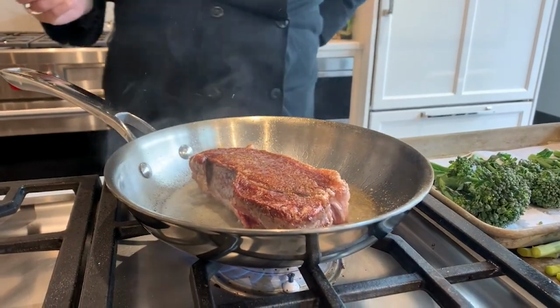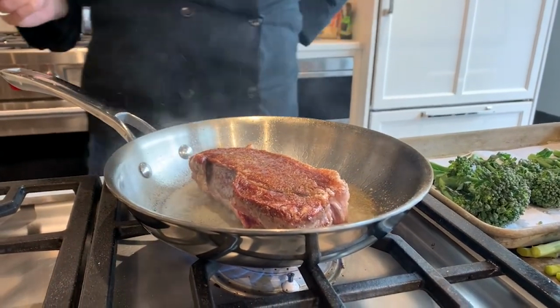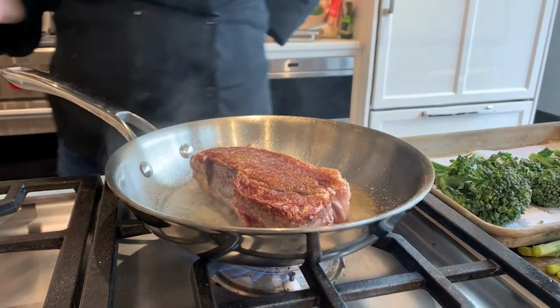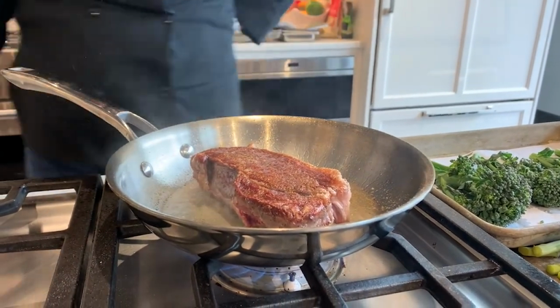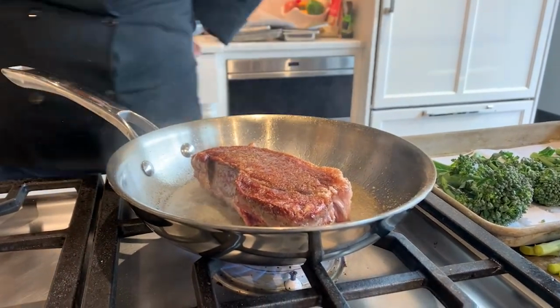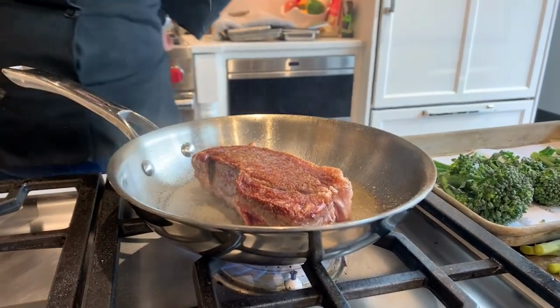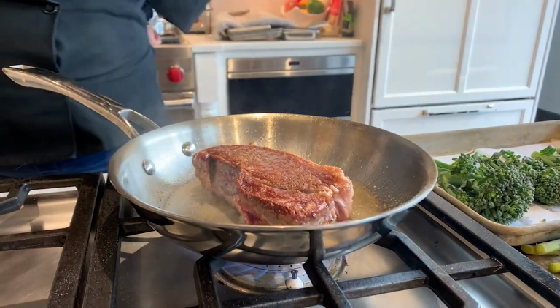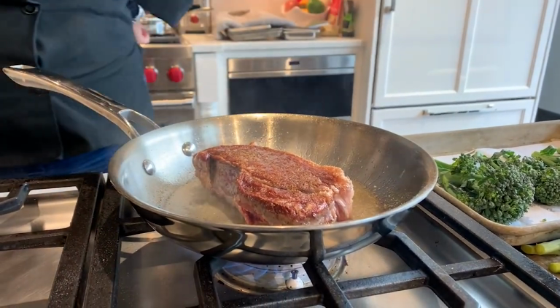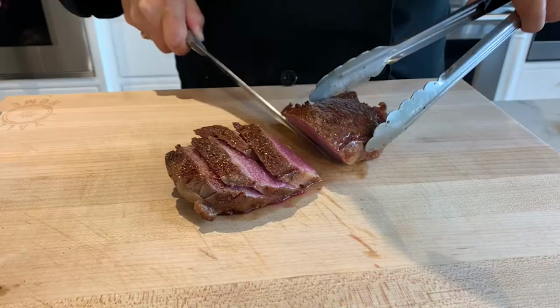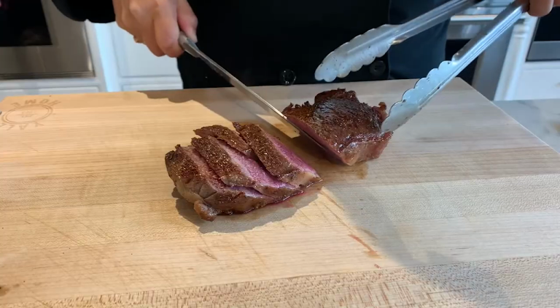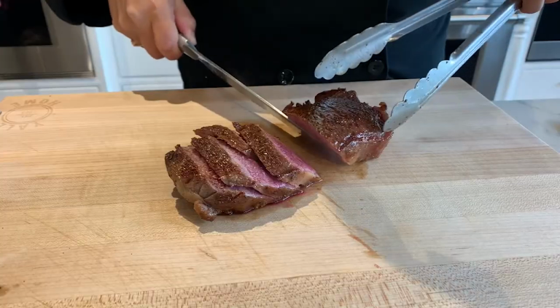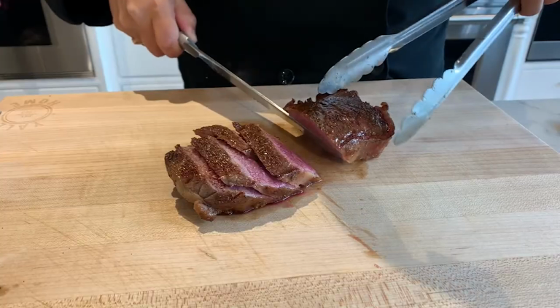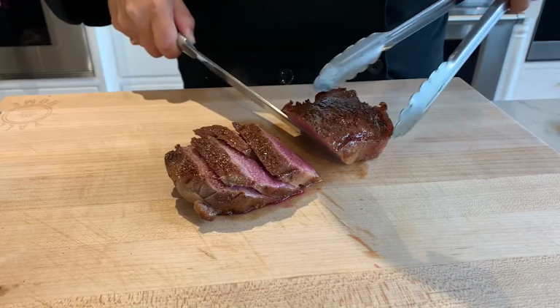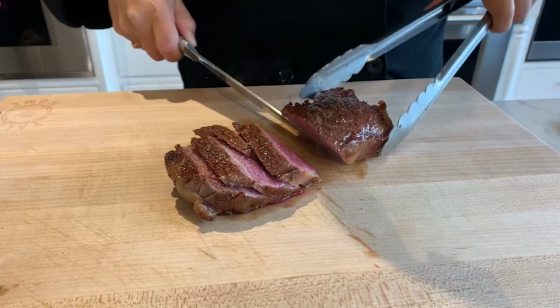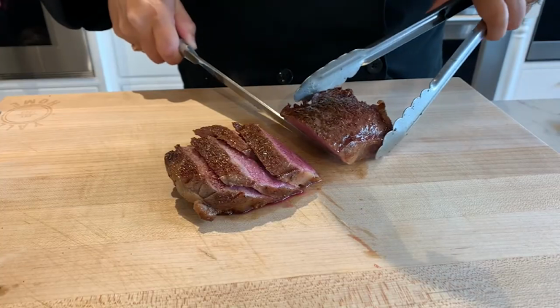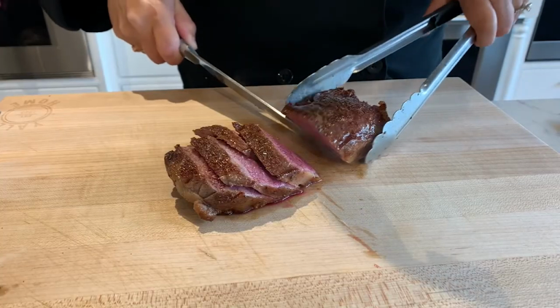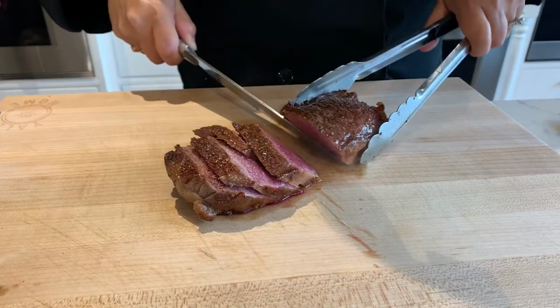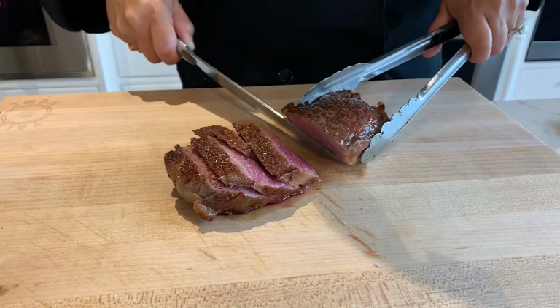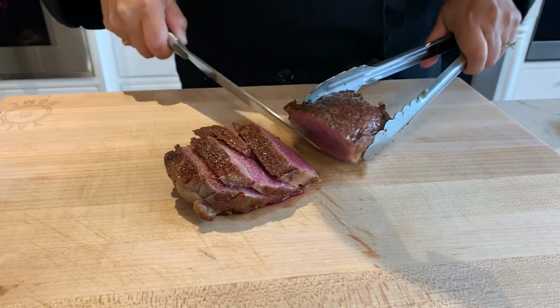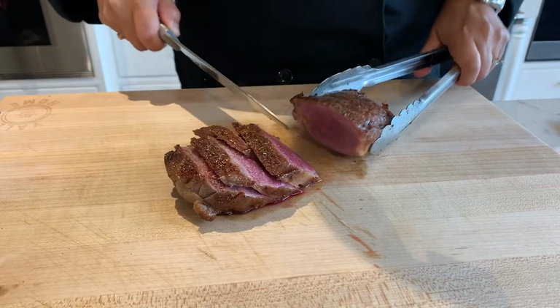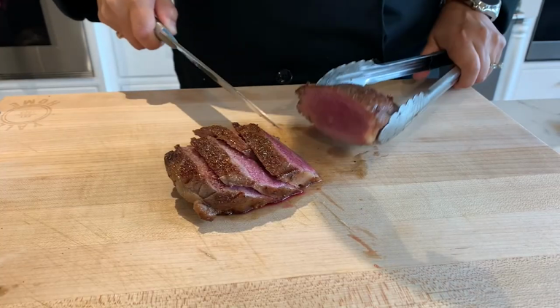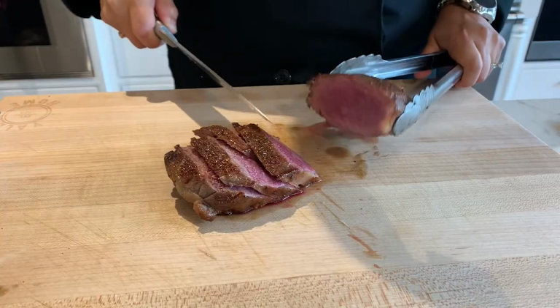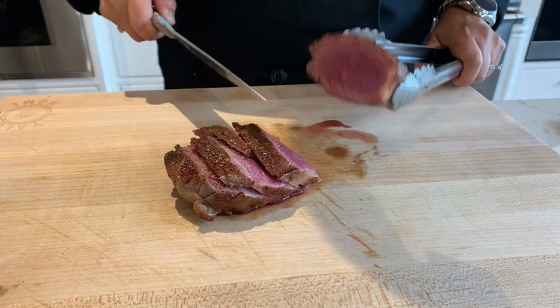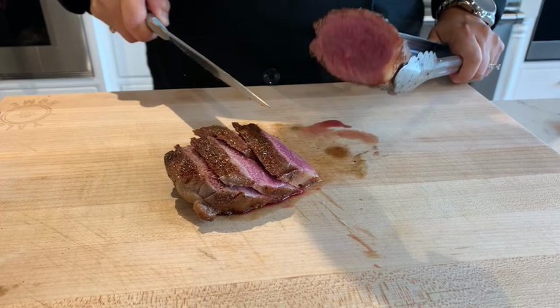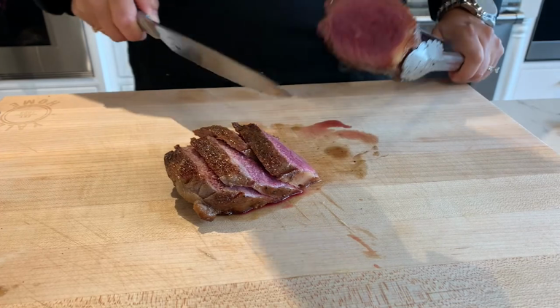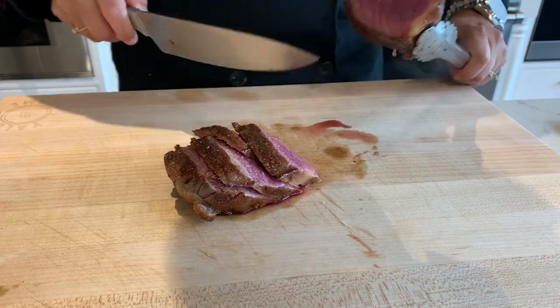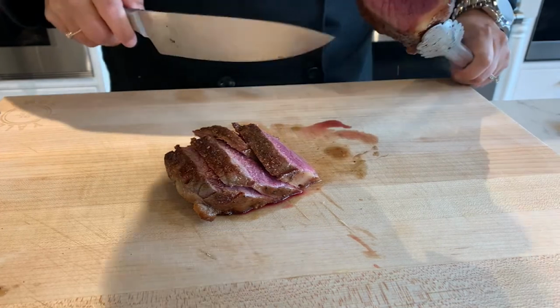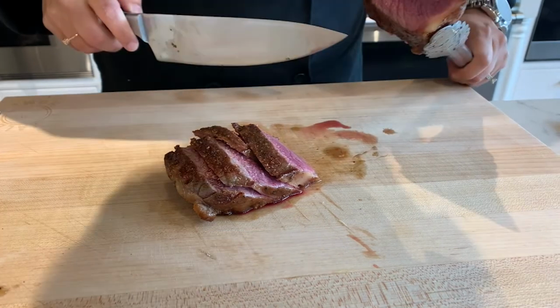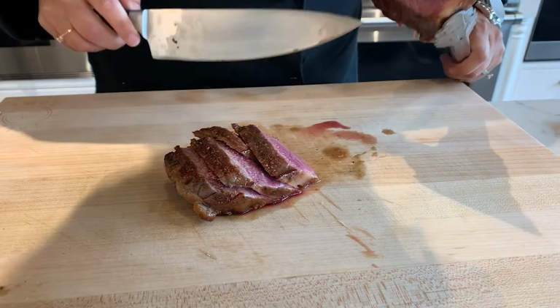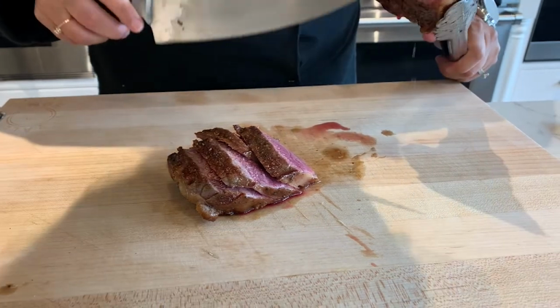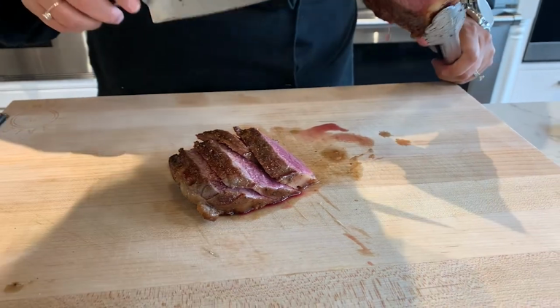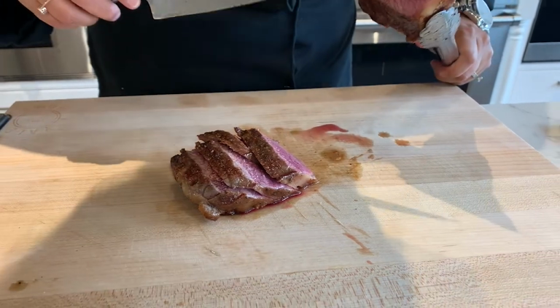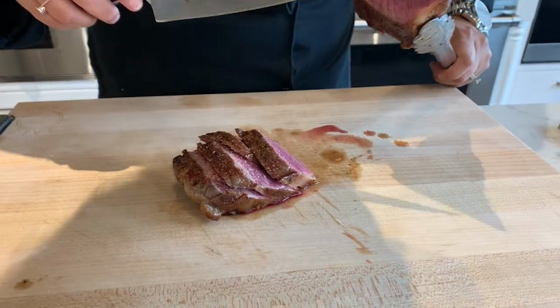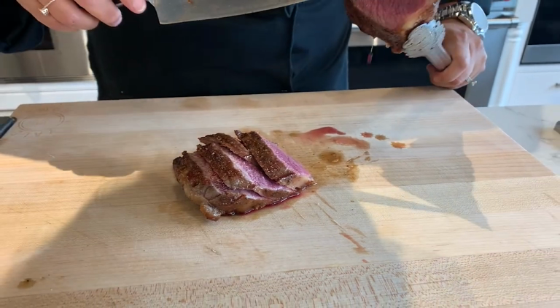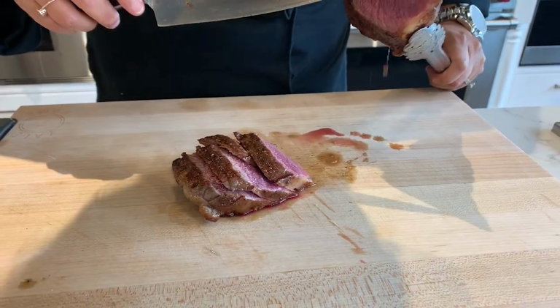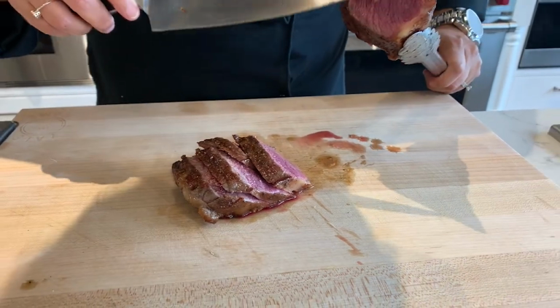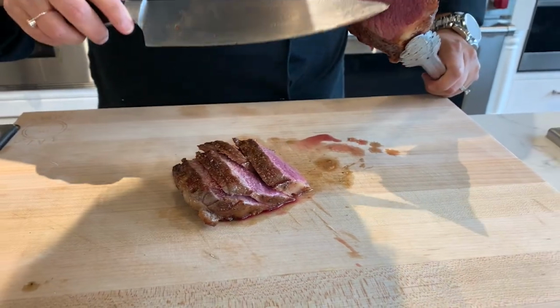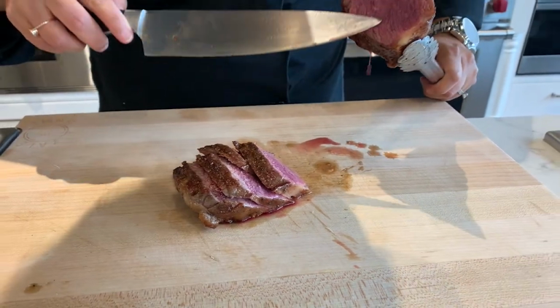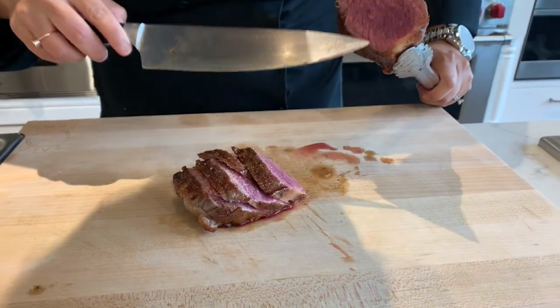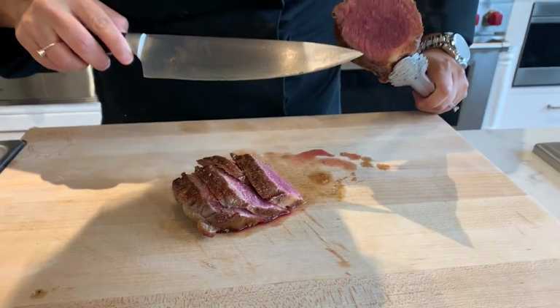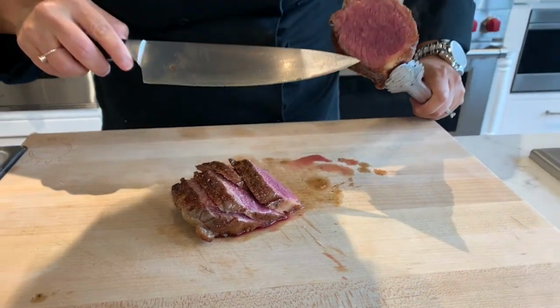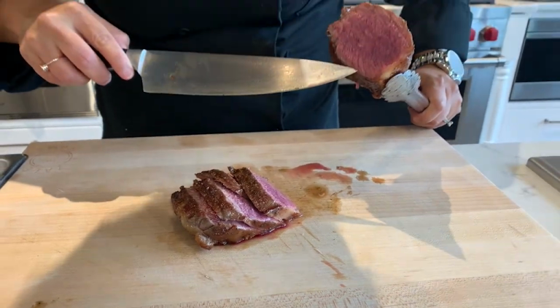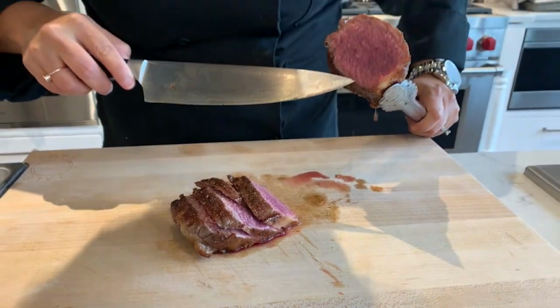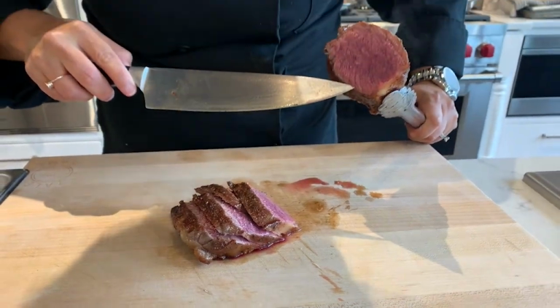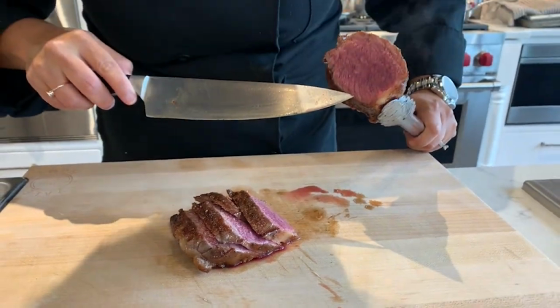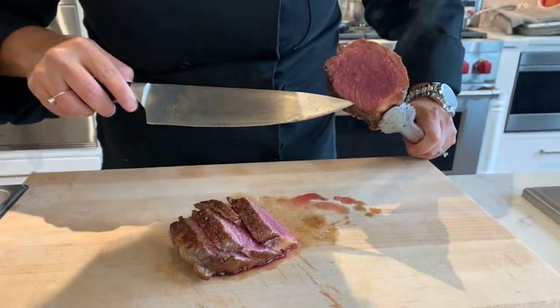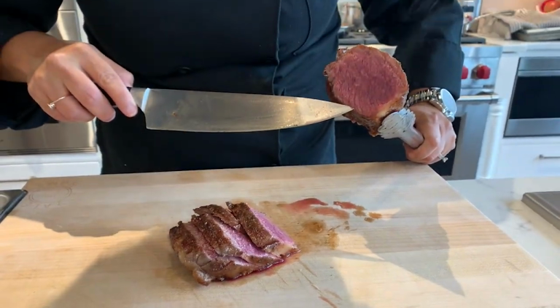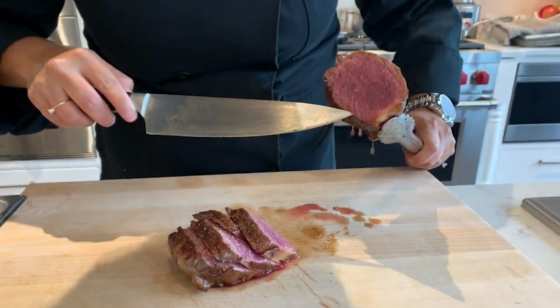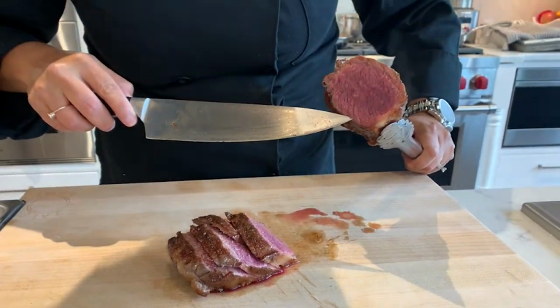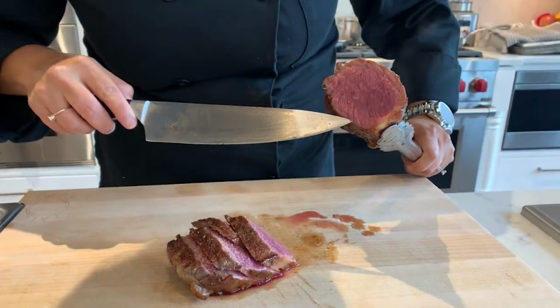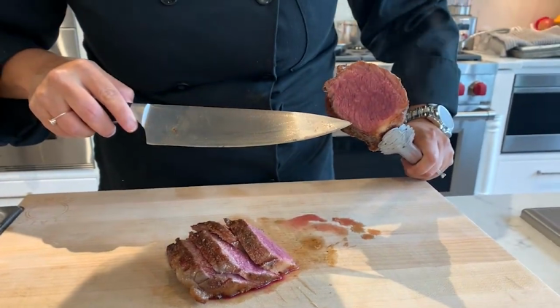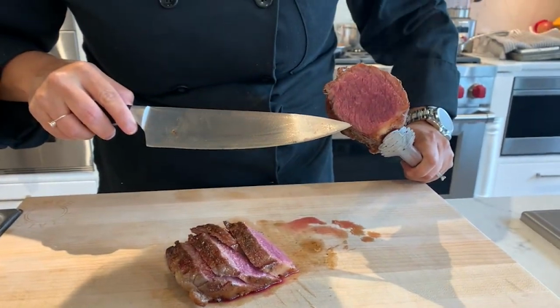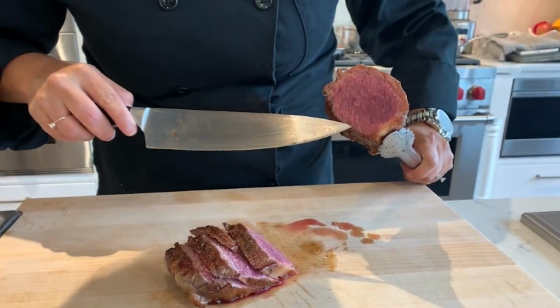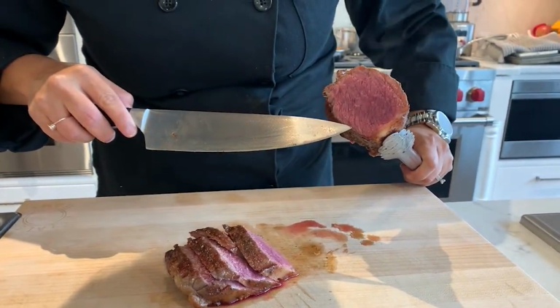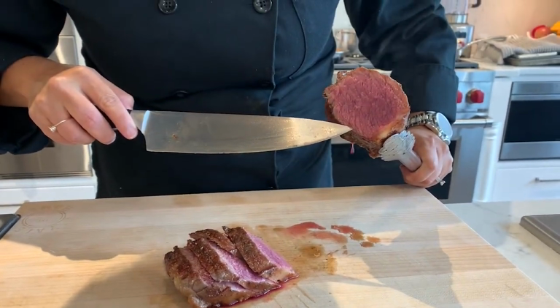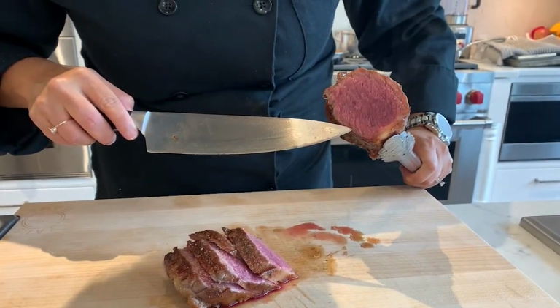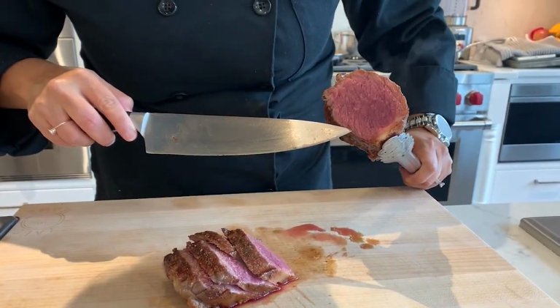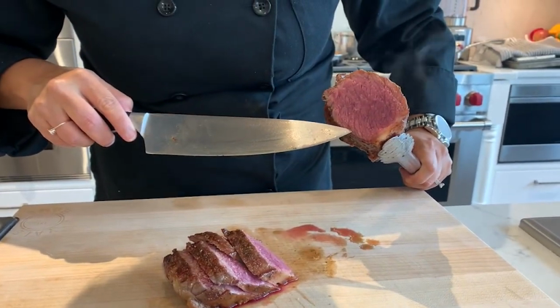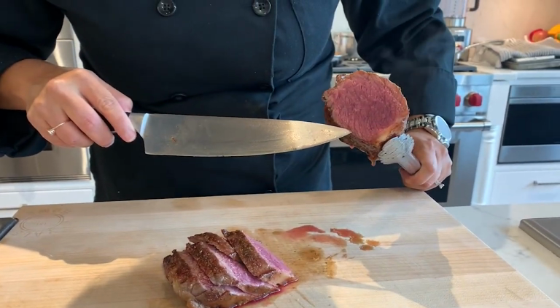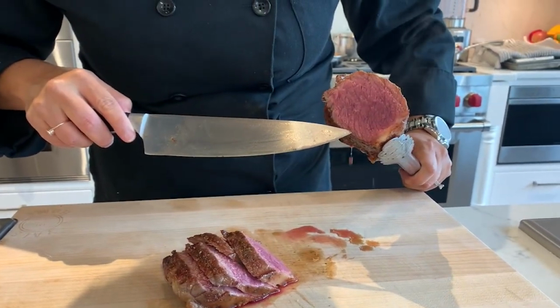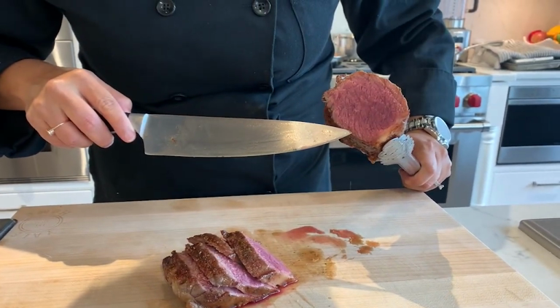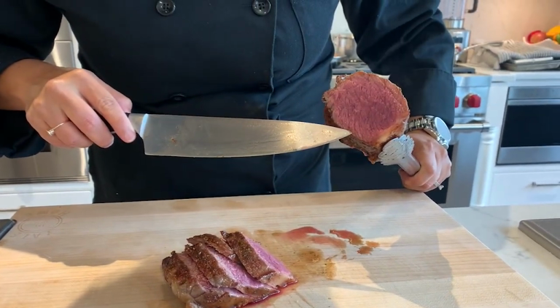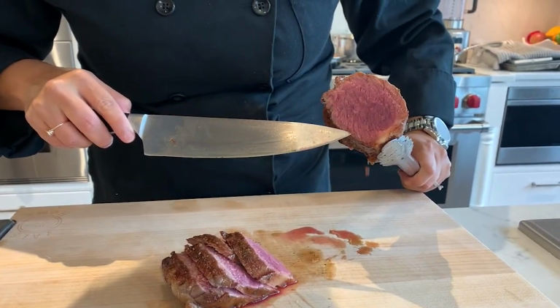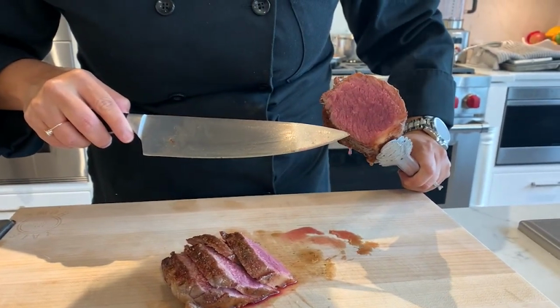Sous vide cooking gives you consistent, even results every time without the fear of it being over or undercooked.